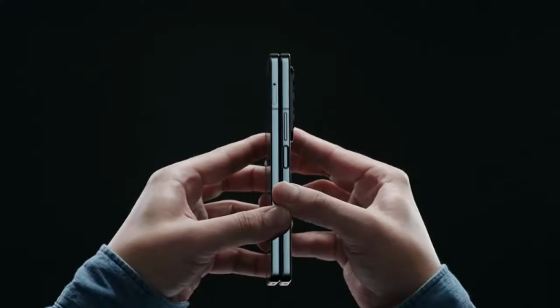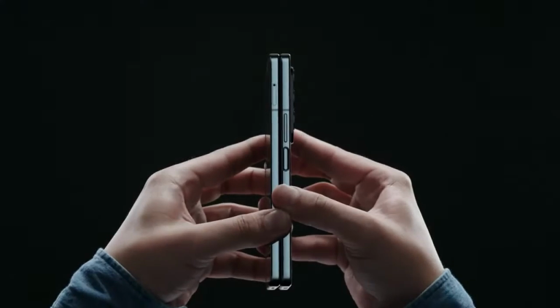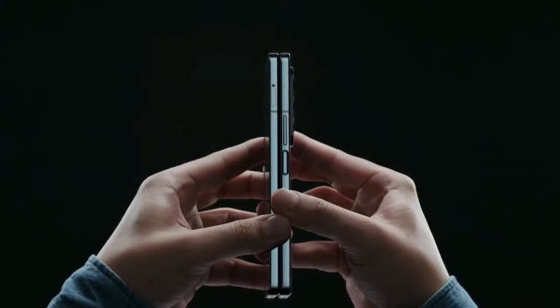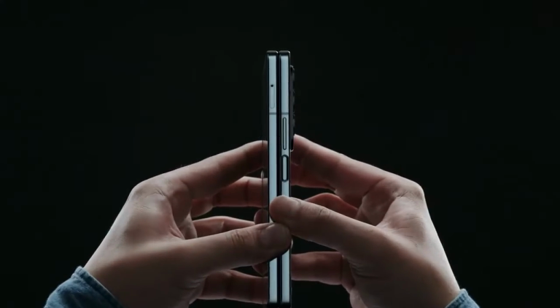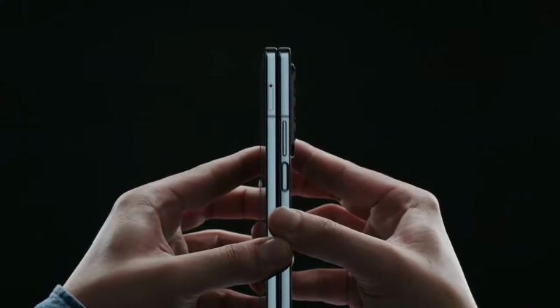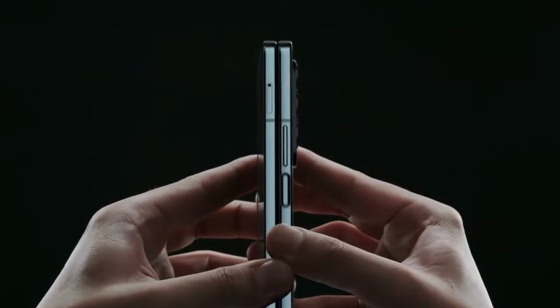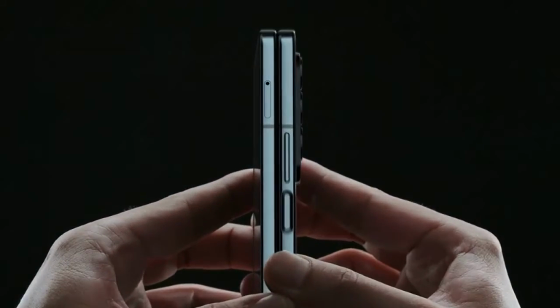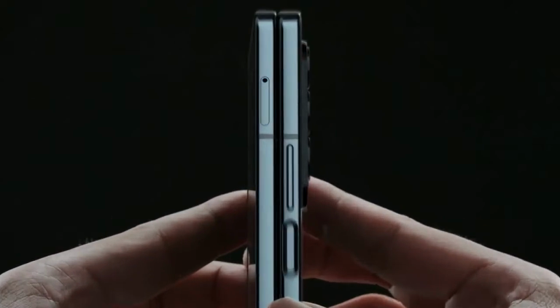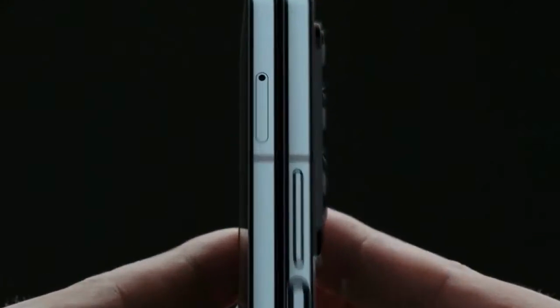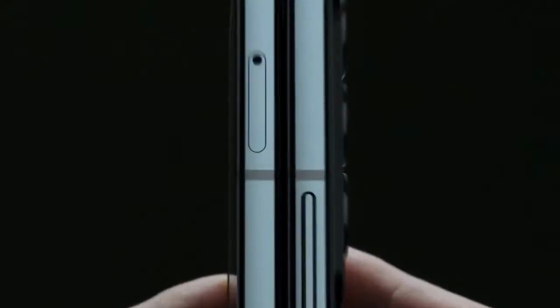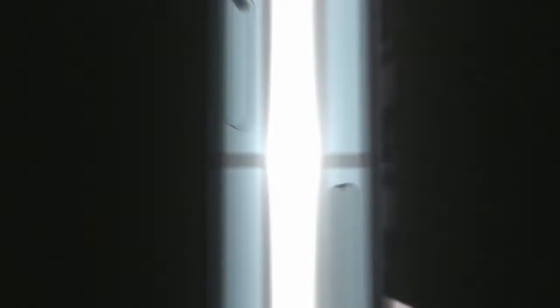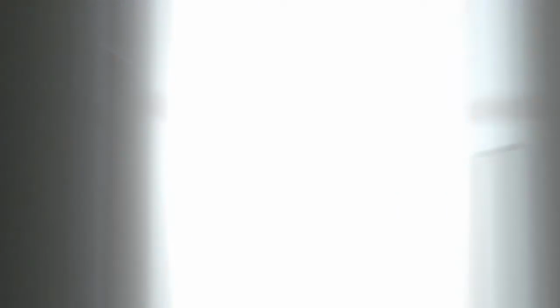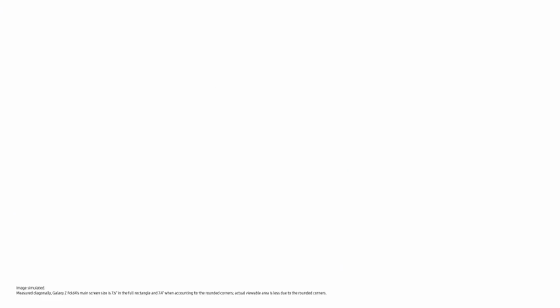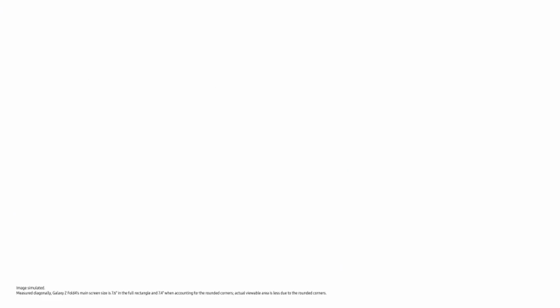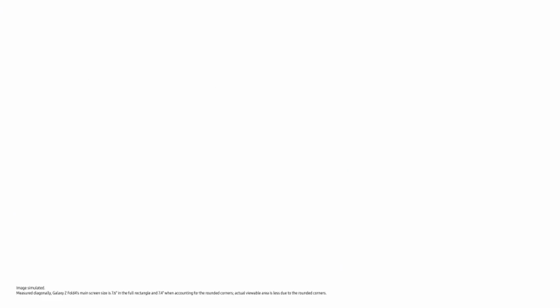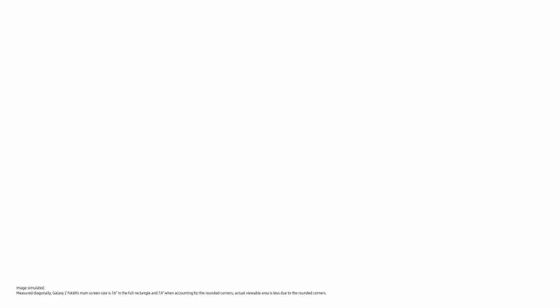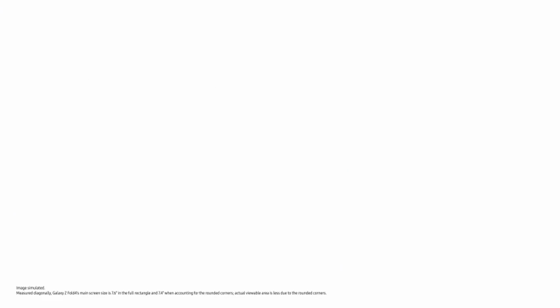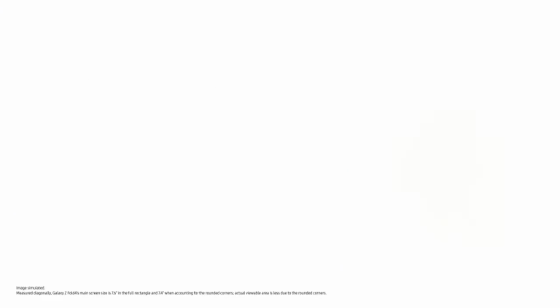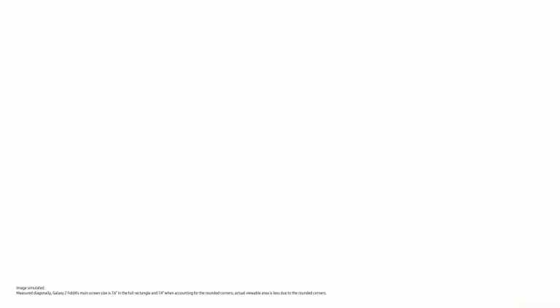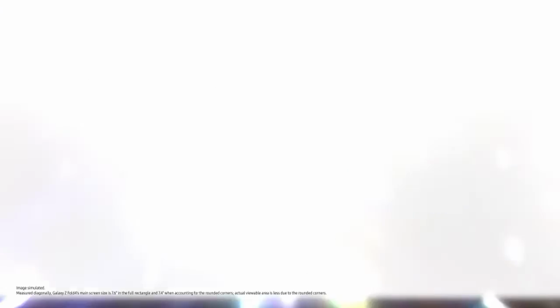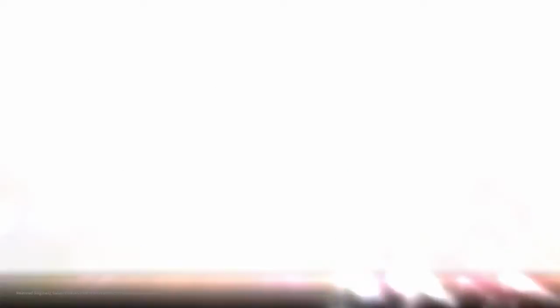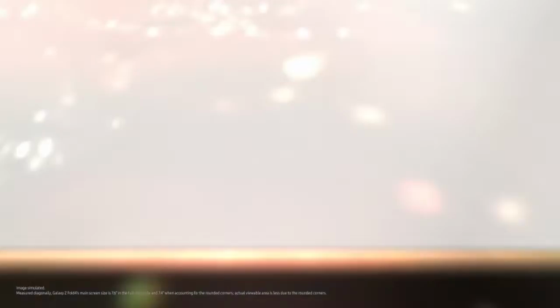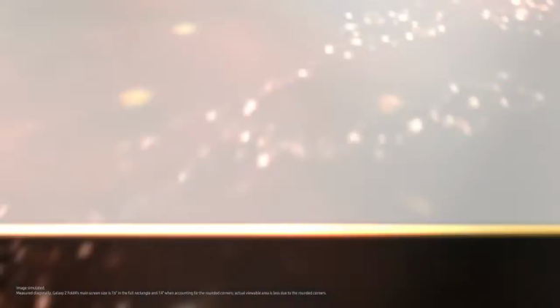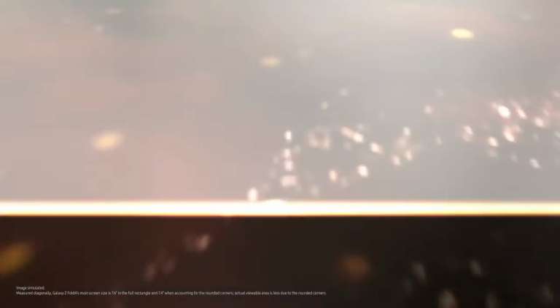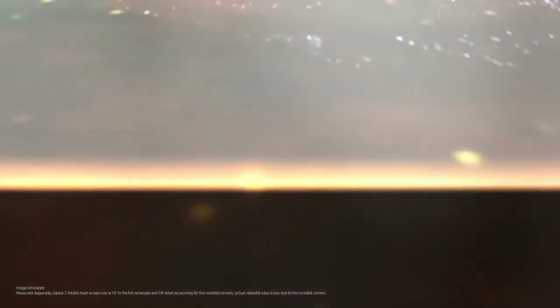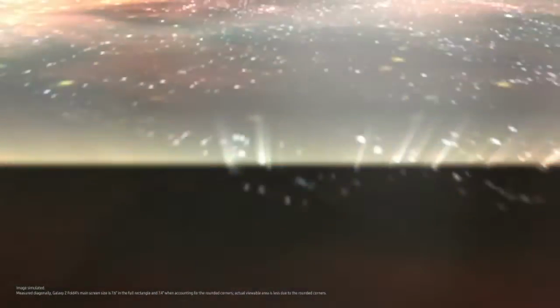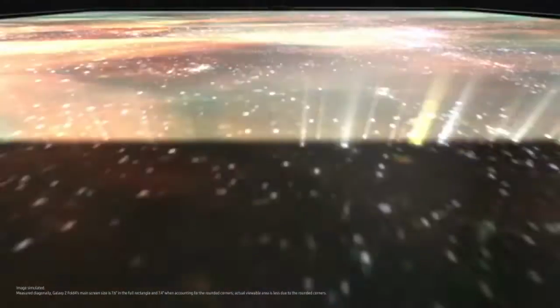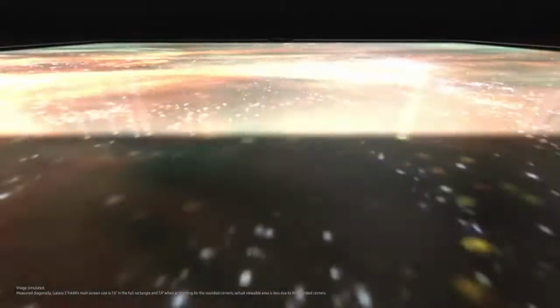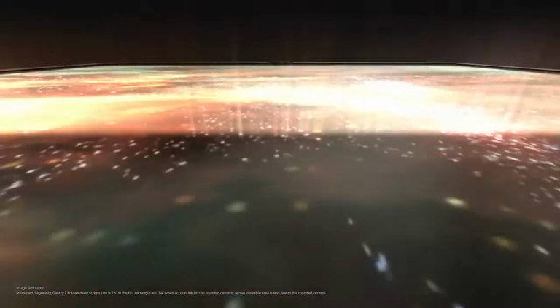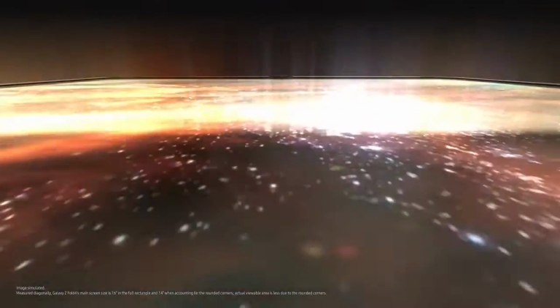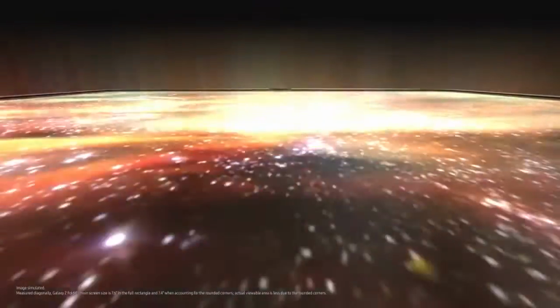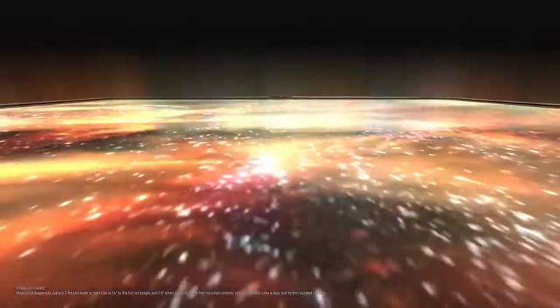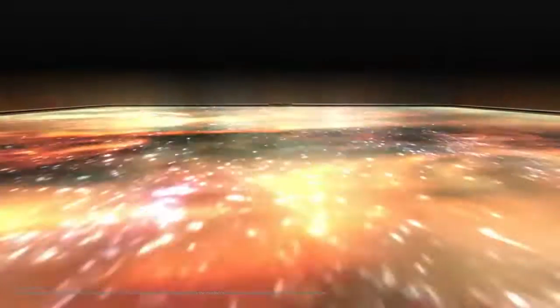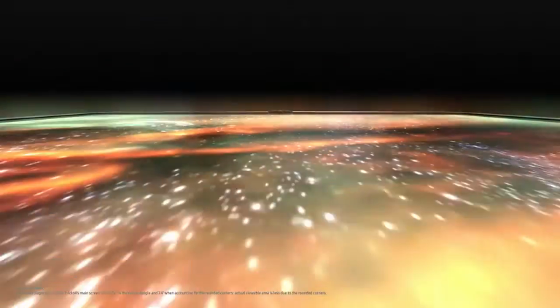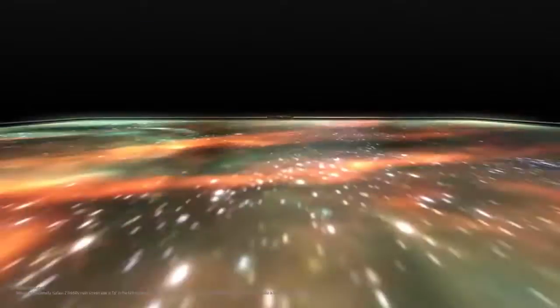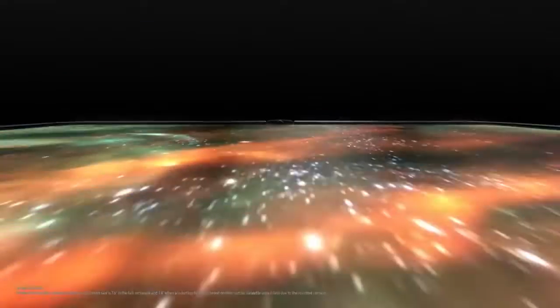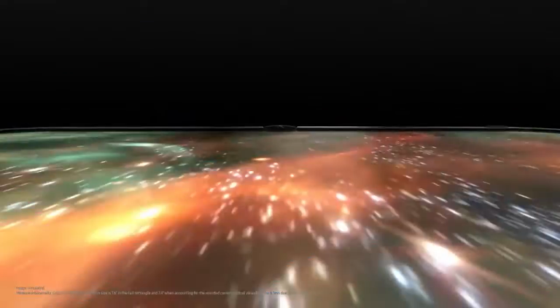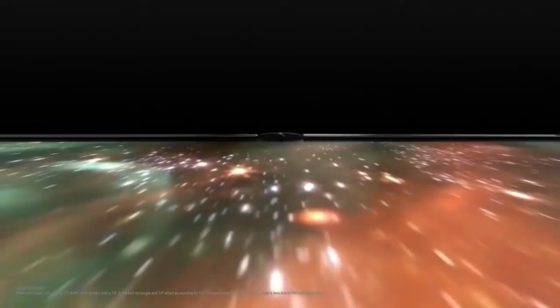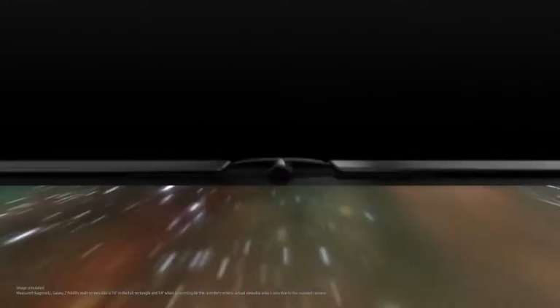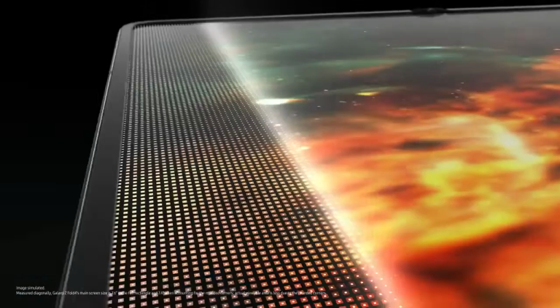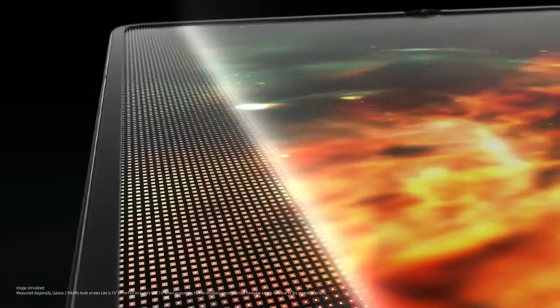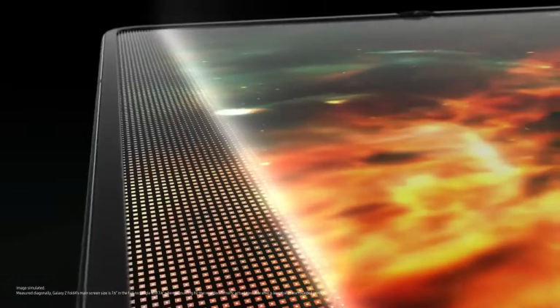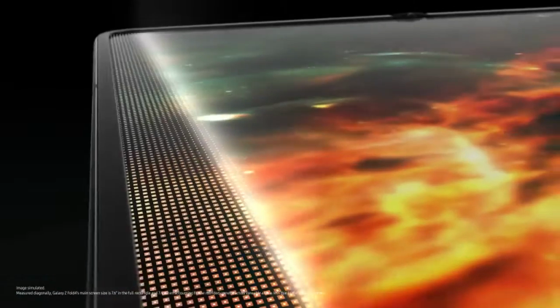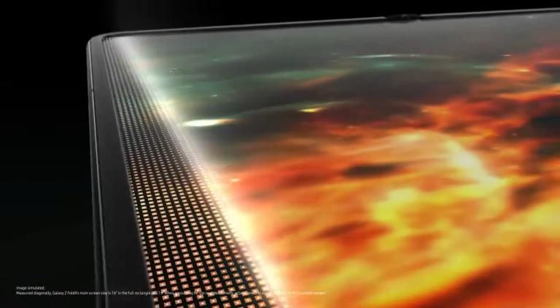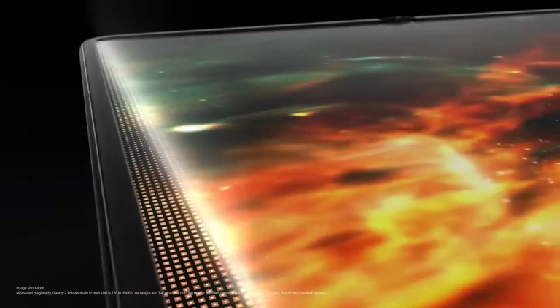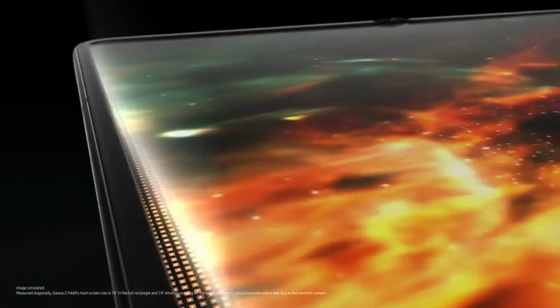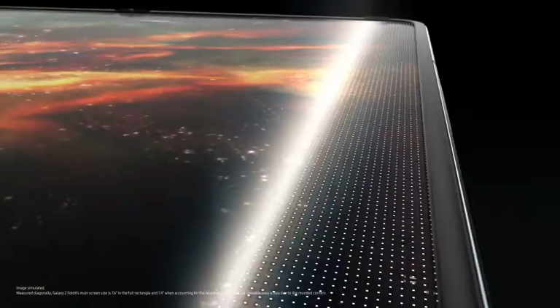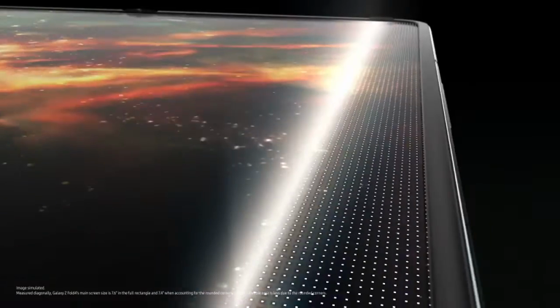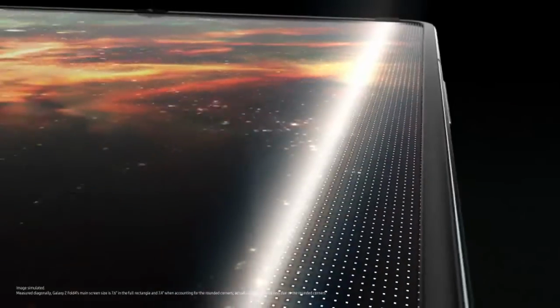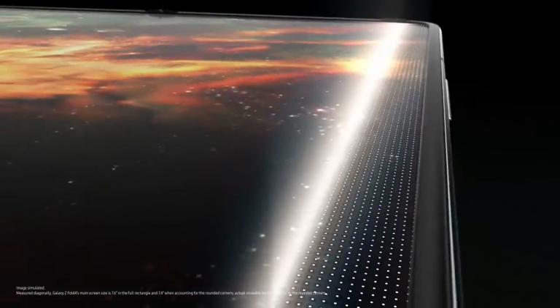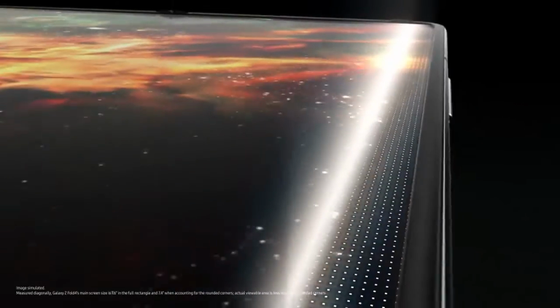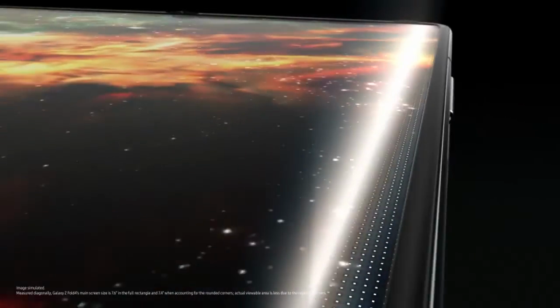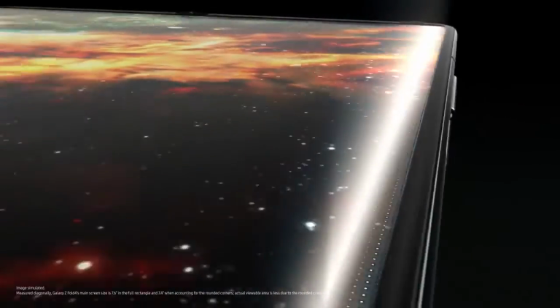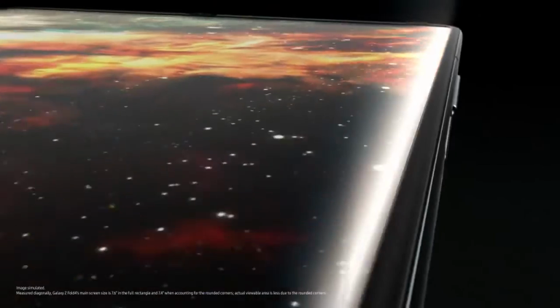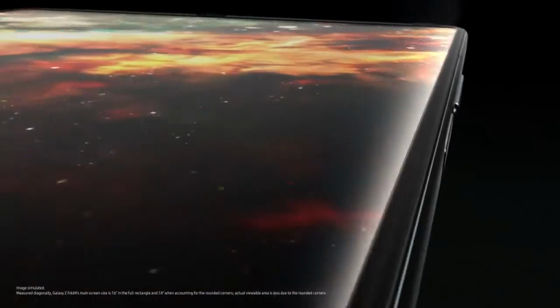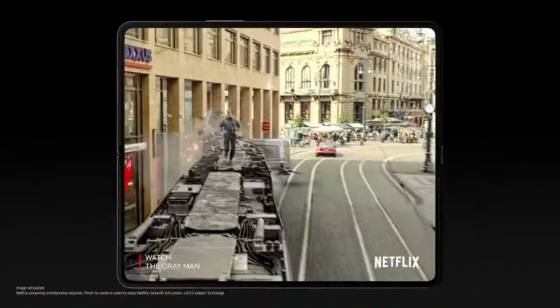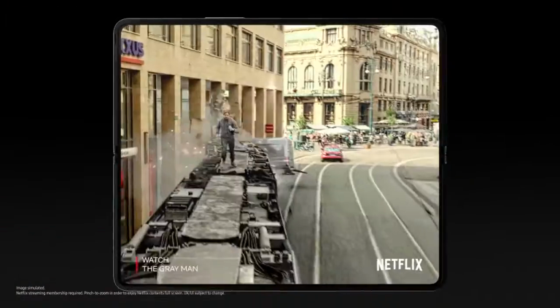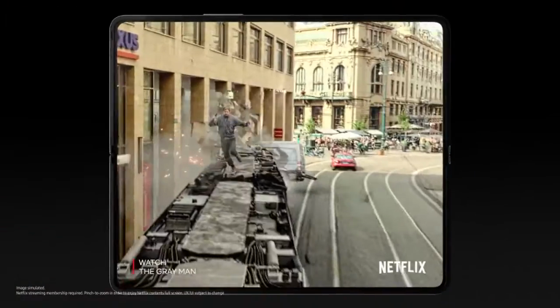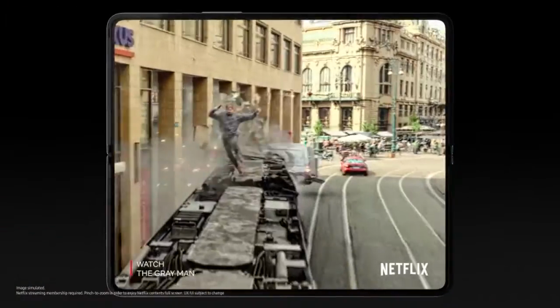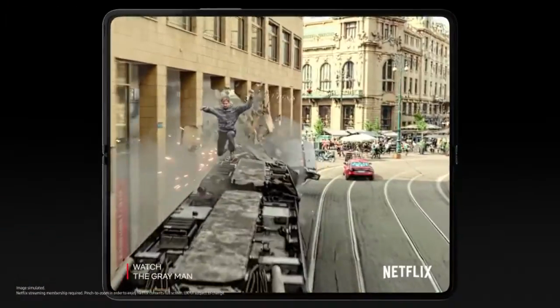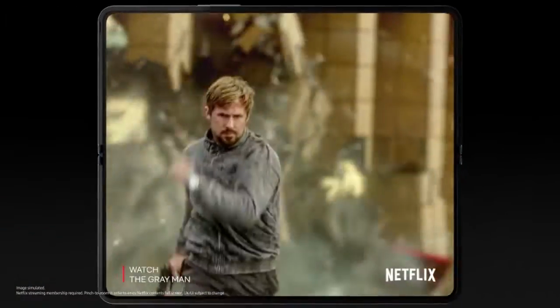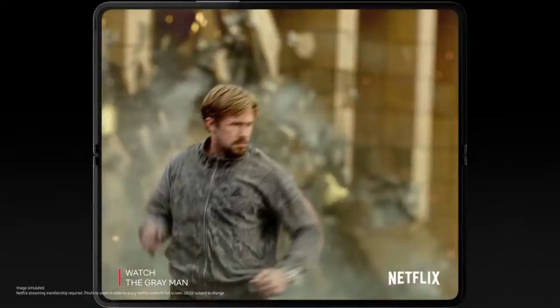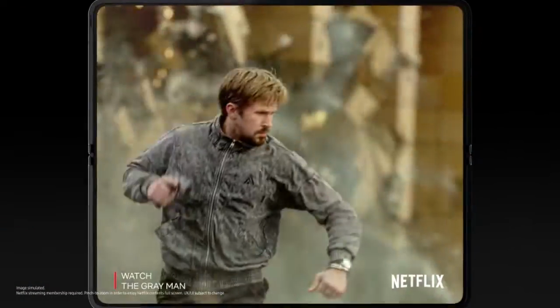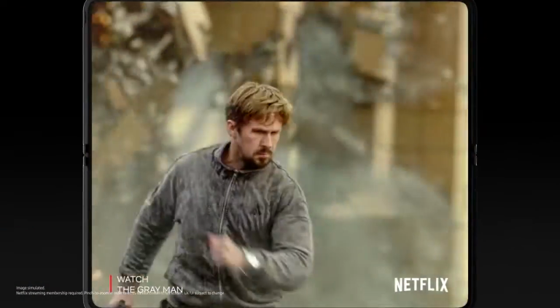Open it and you're in 7.6 inches of endless viewing with a less visible UDC. You can truly get lost.